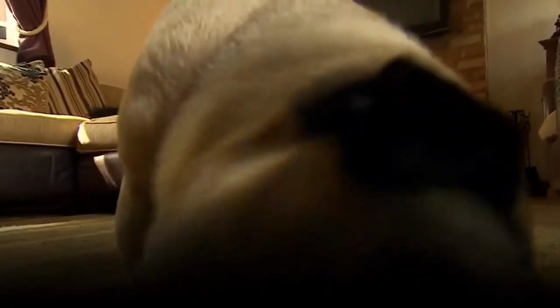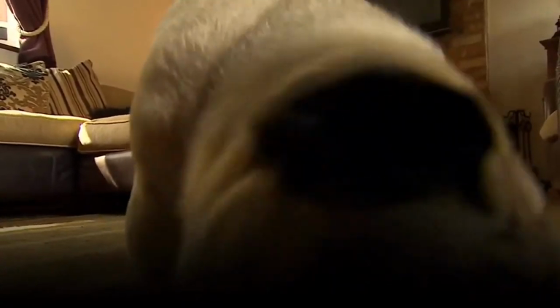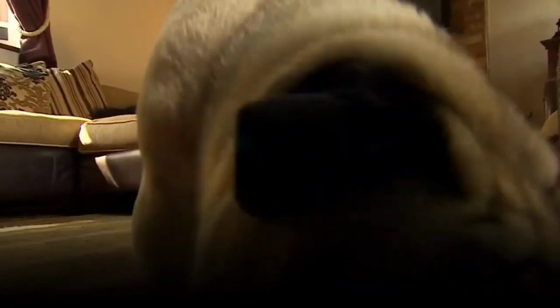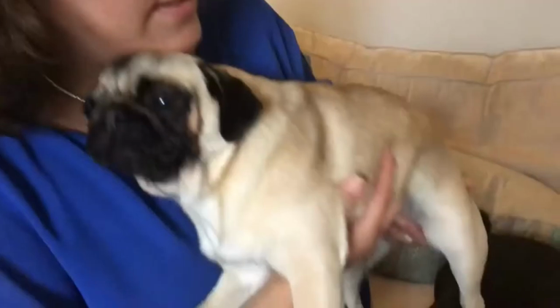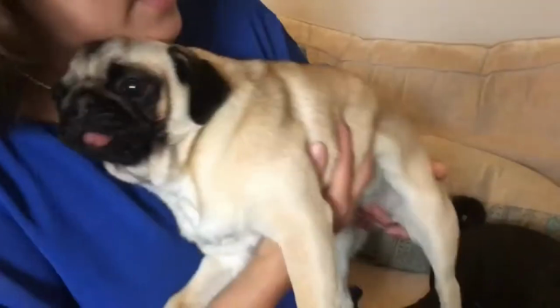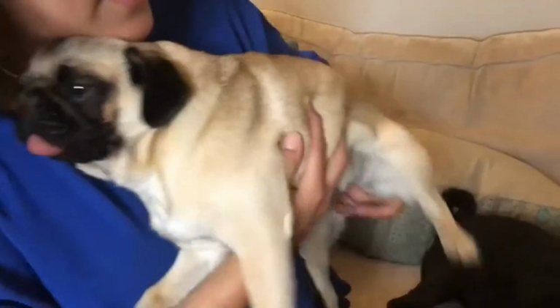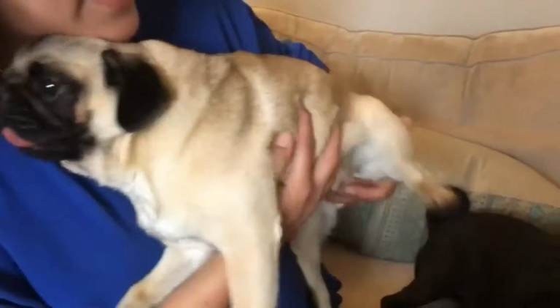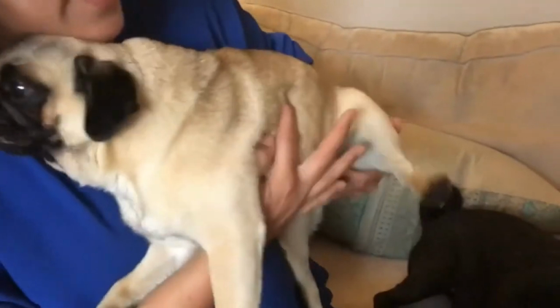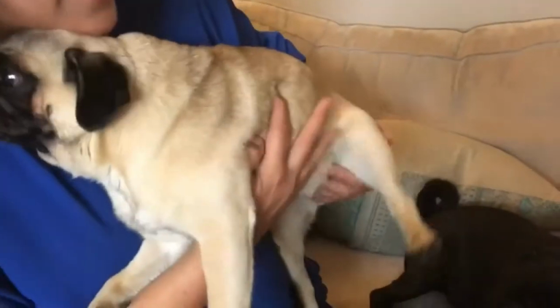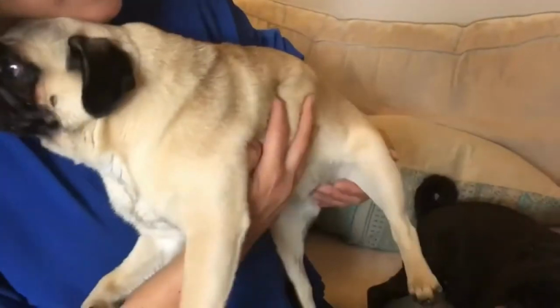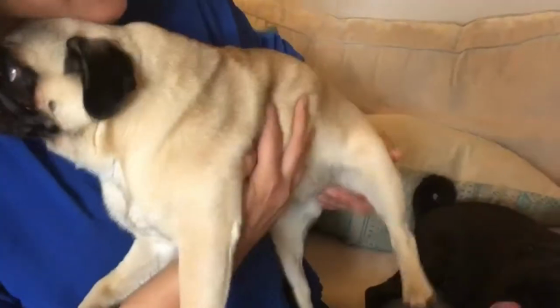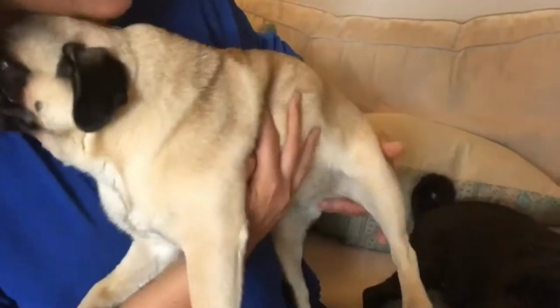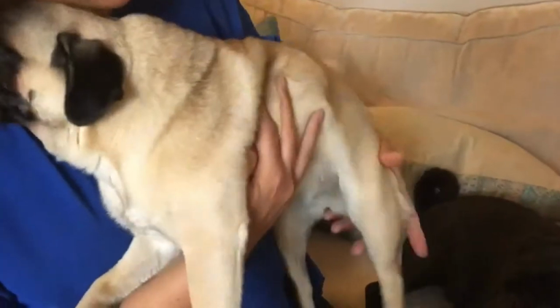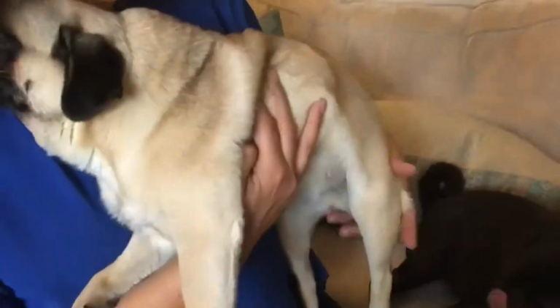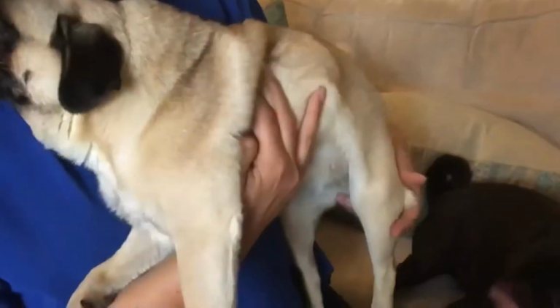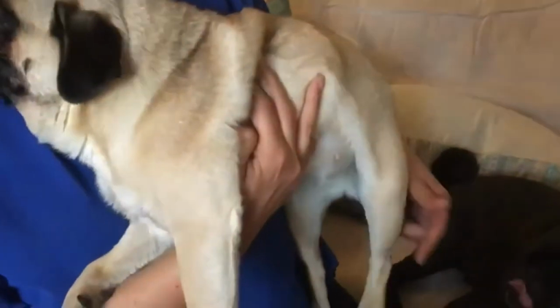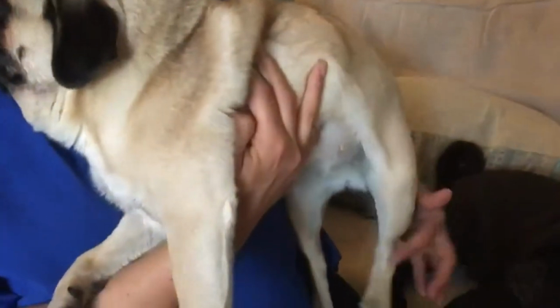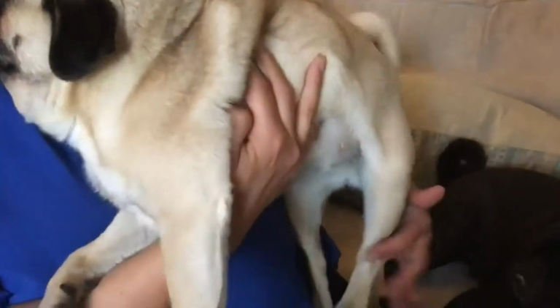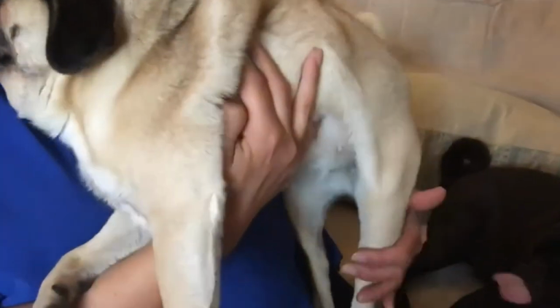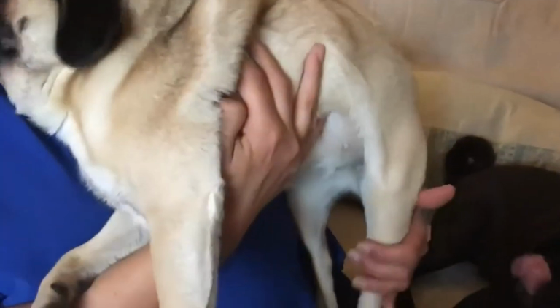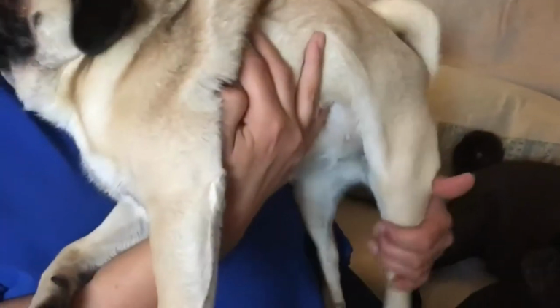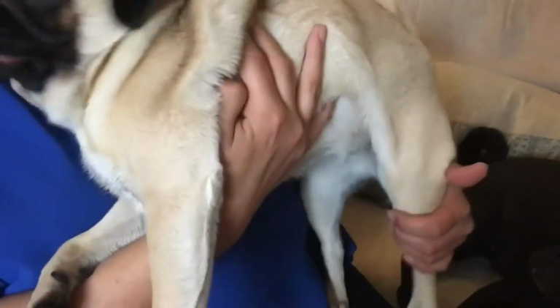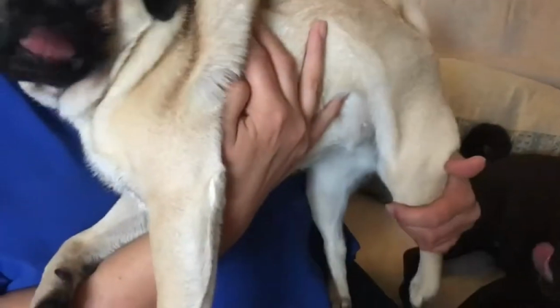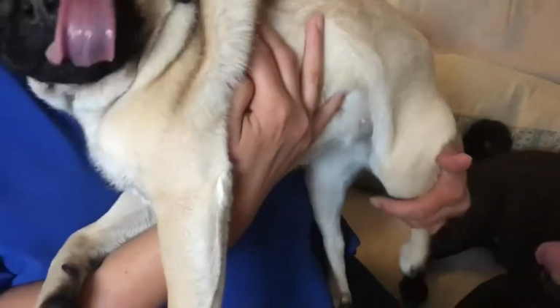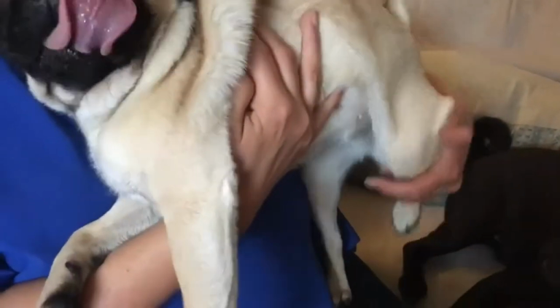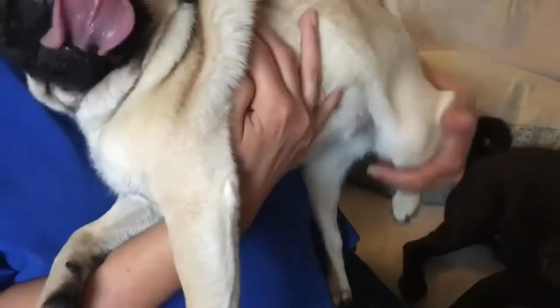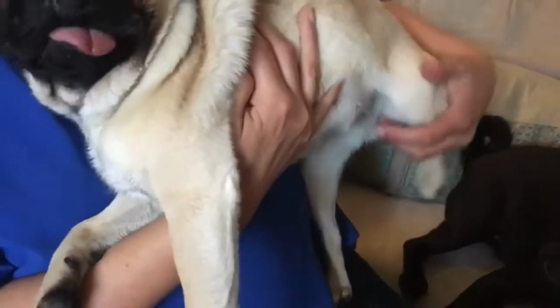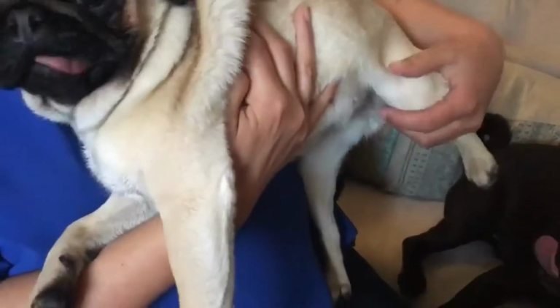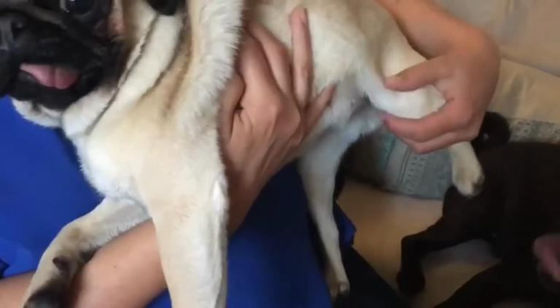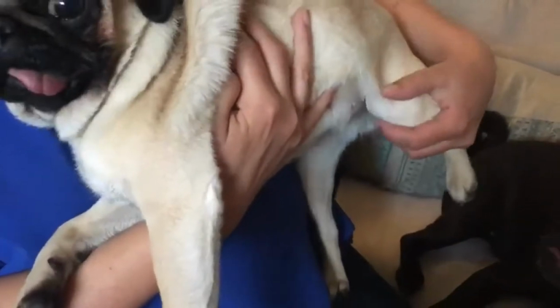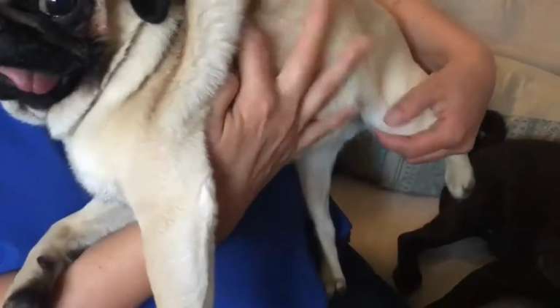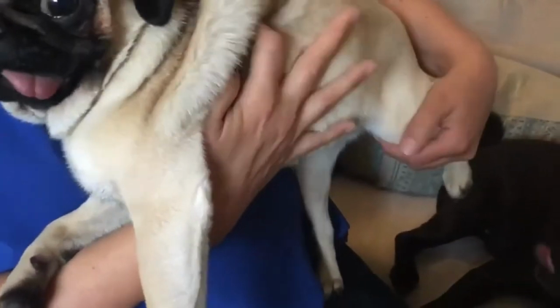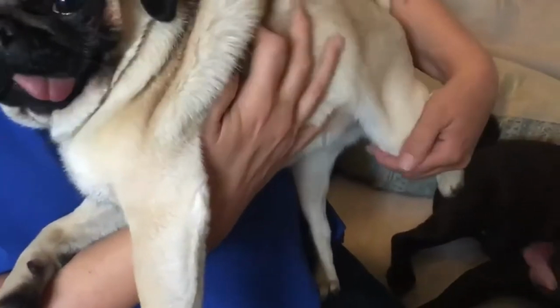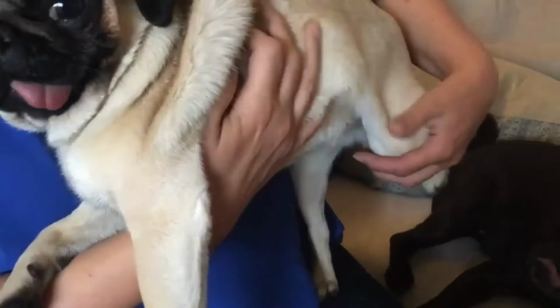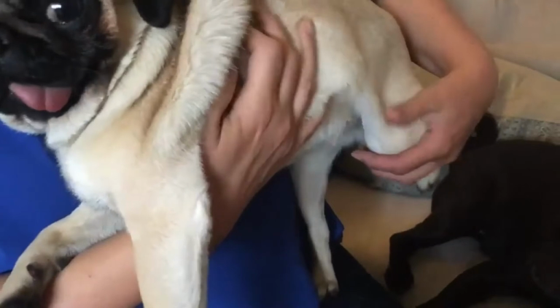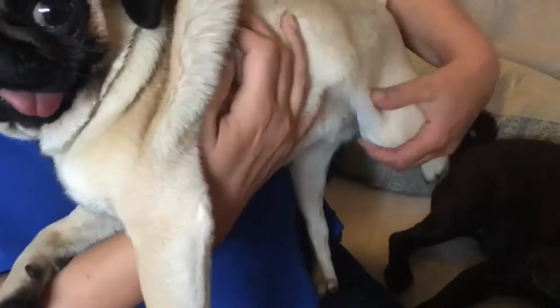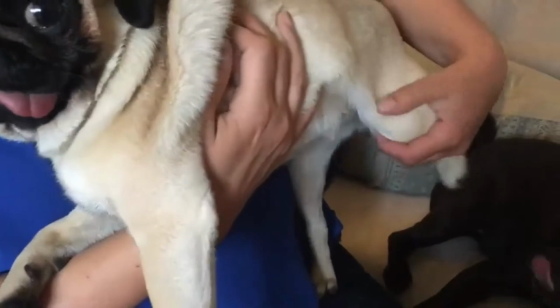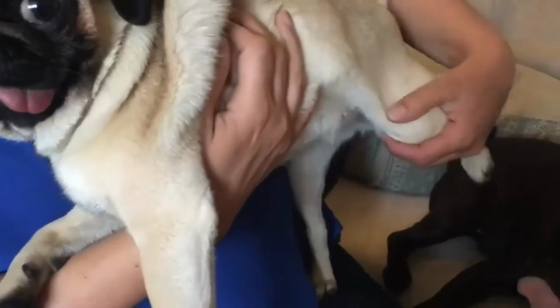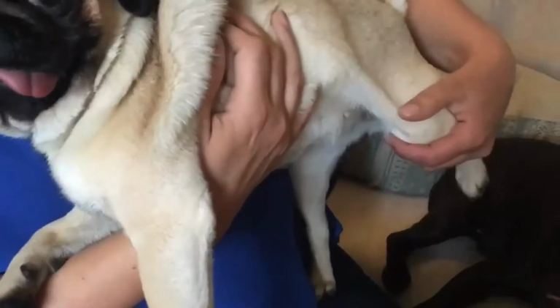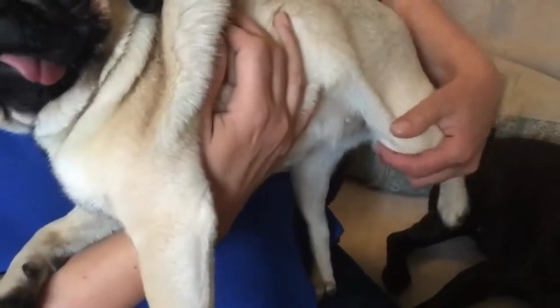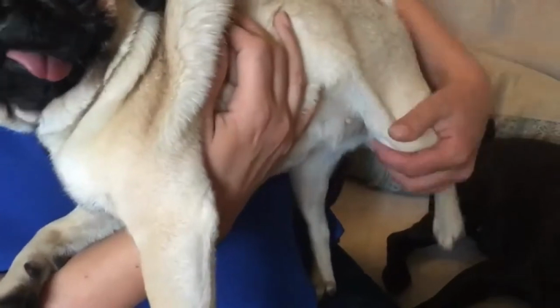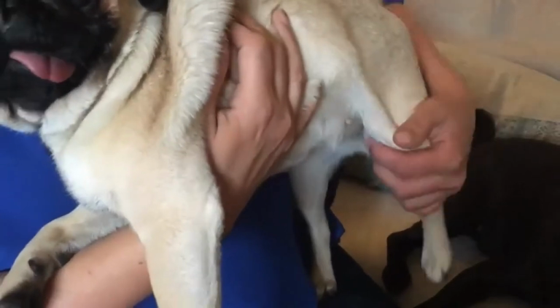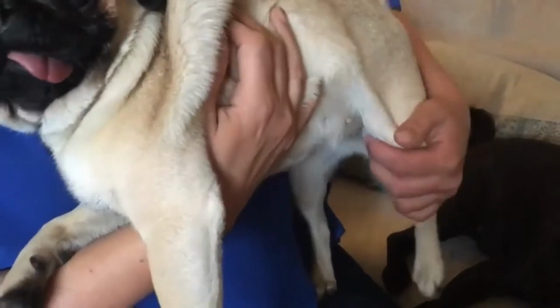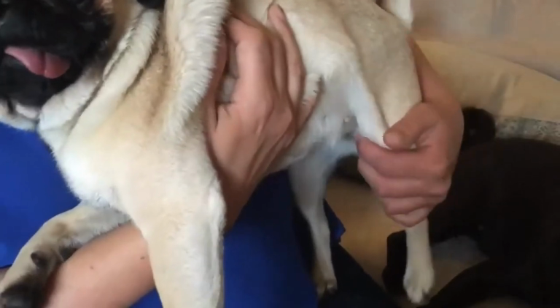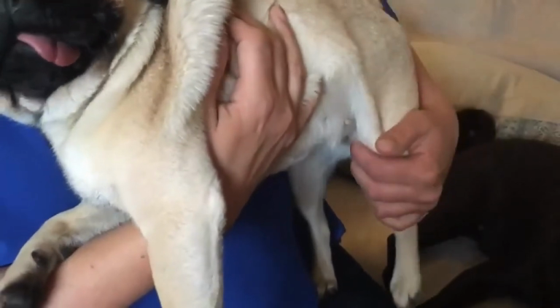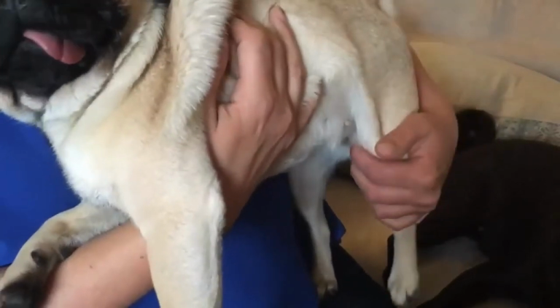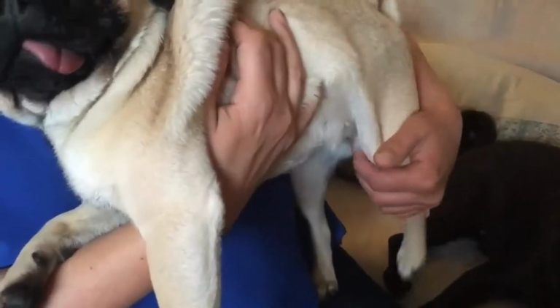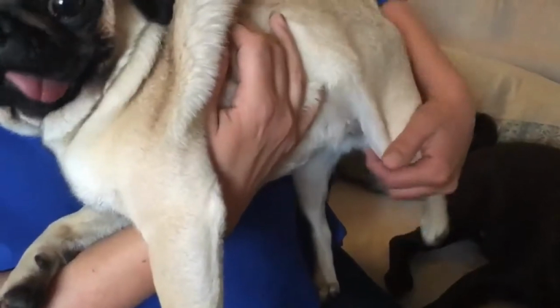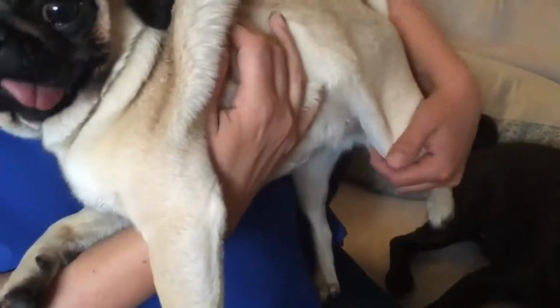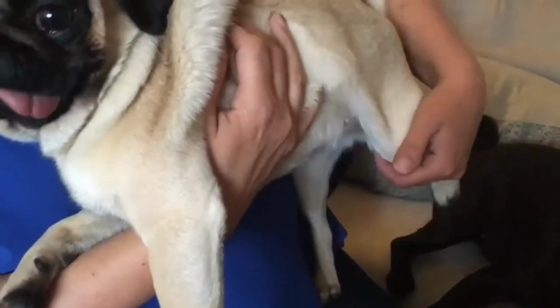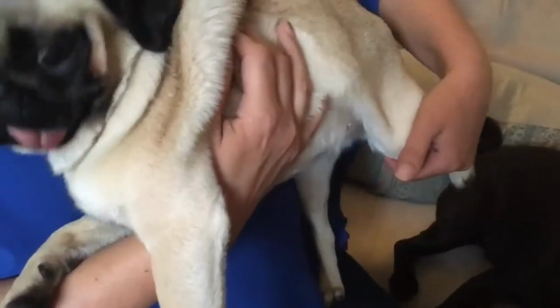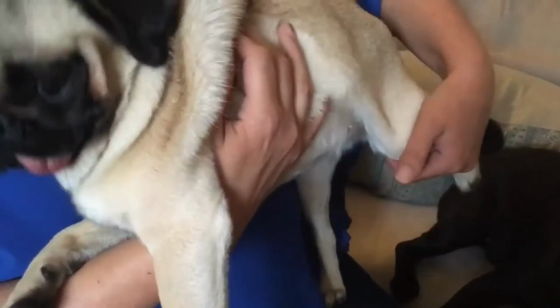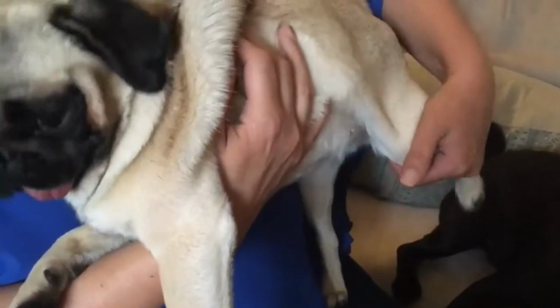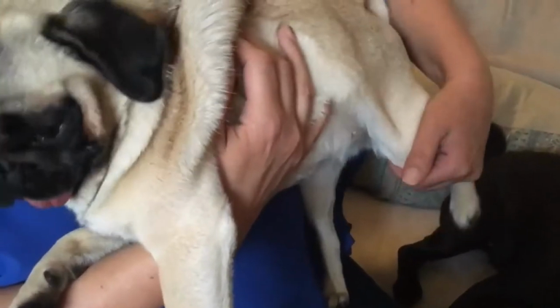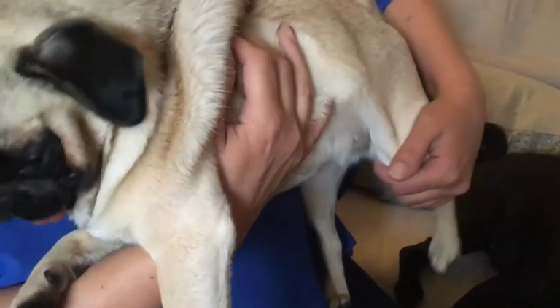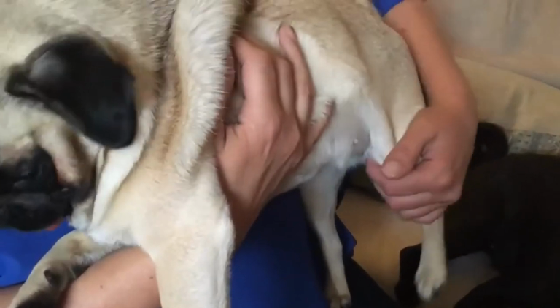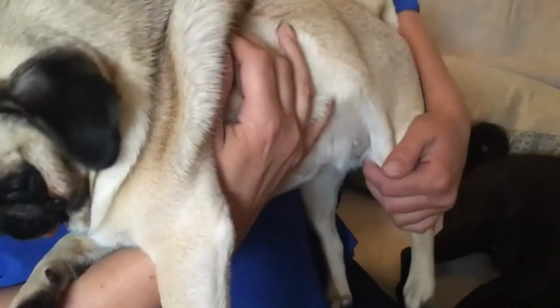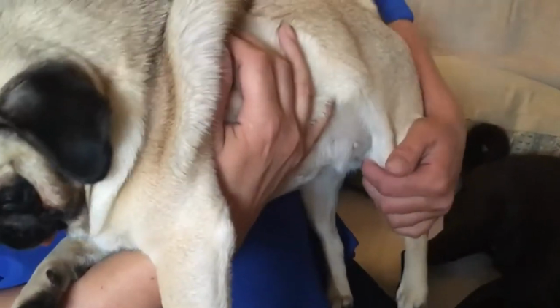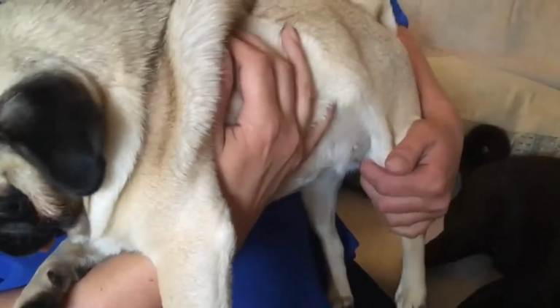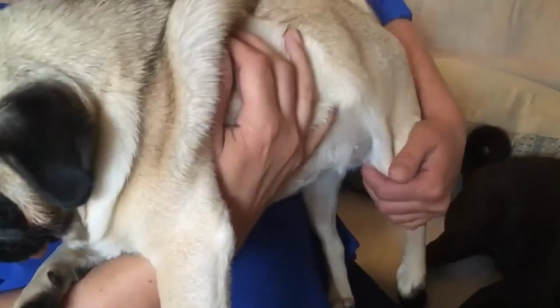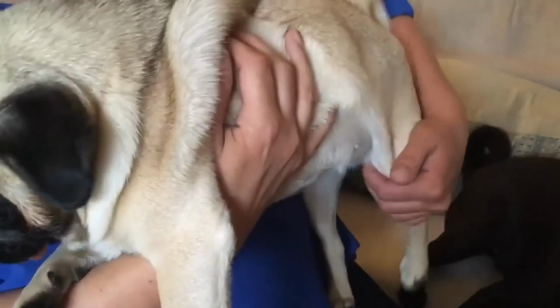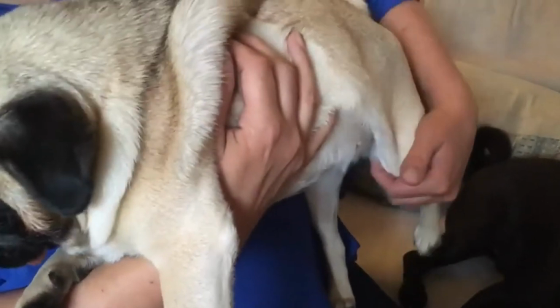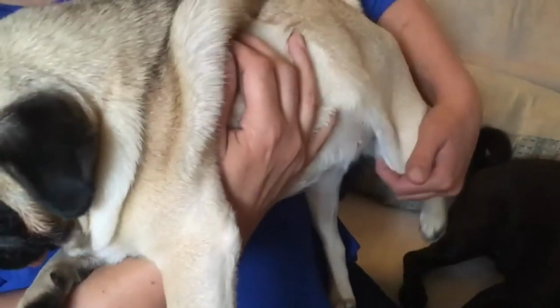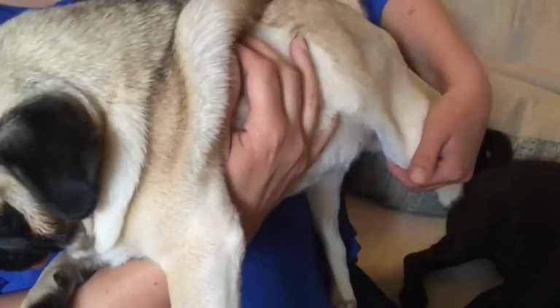They can get luxating patellas, where their kneecaps are not in place and they might click with their back leg.